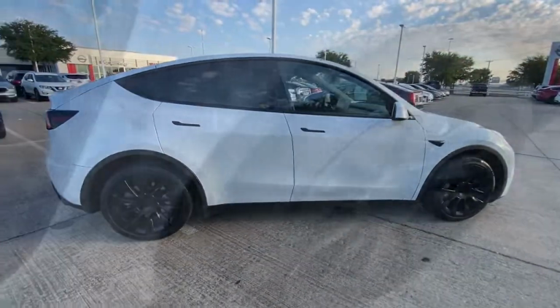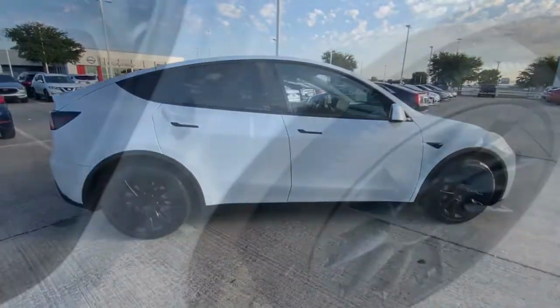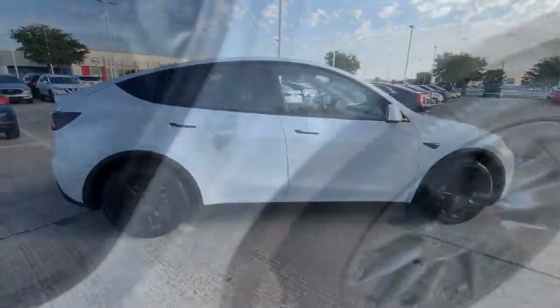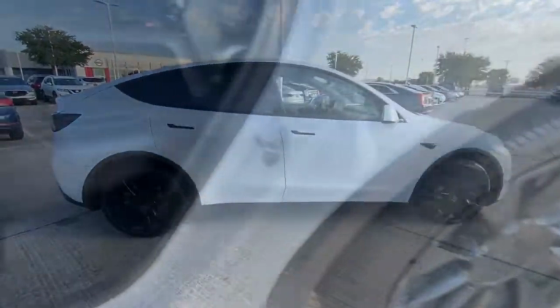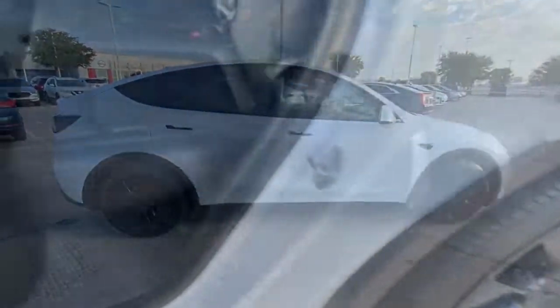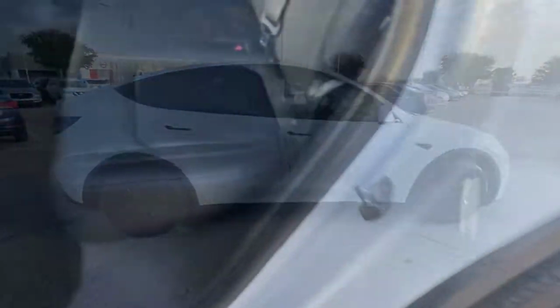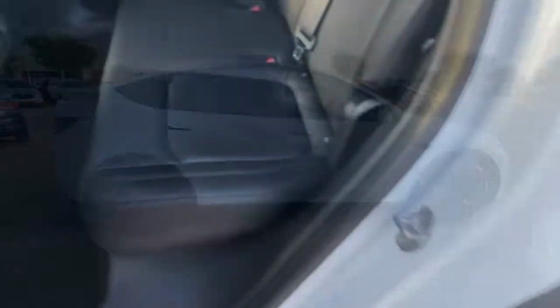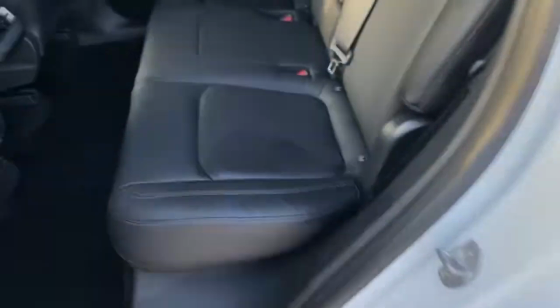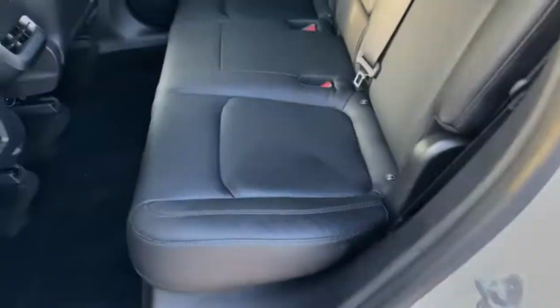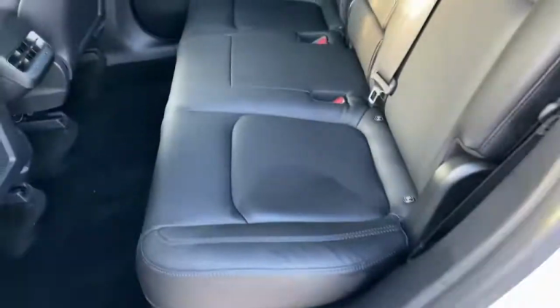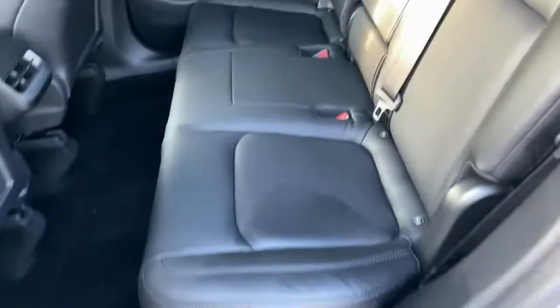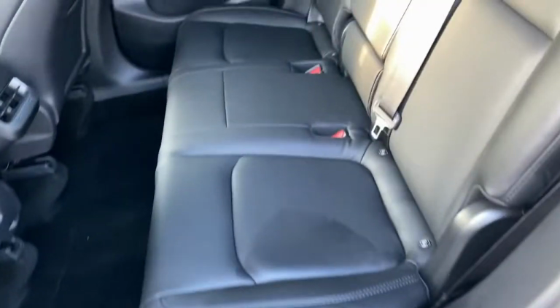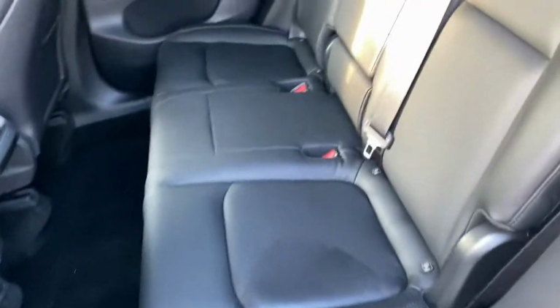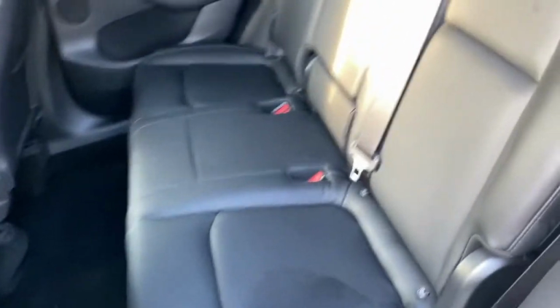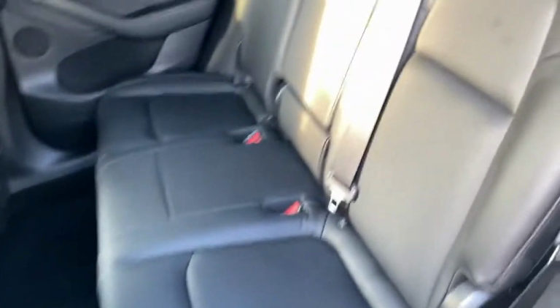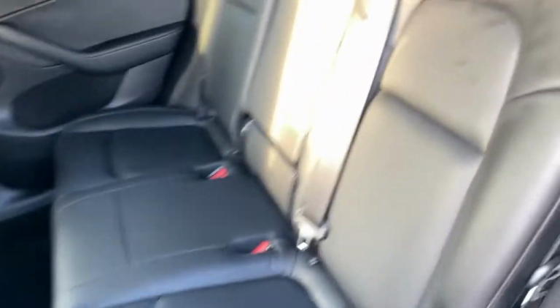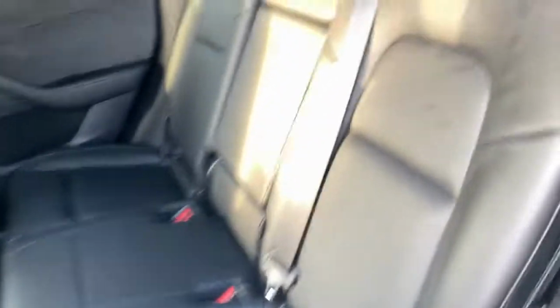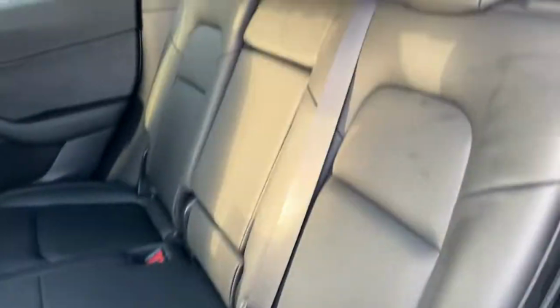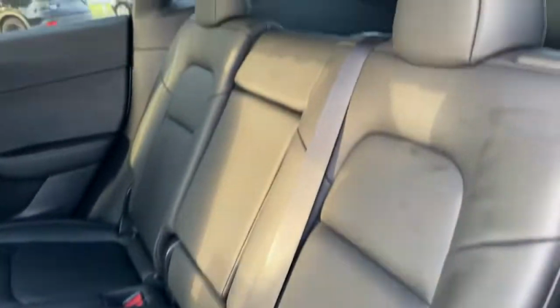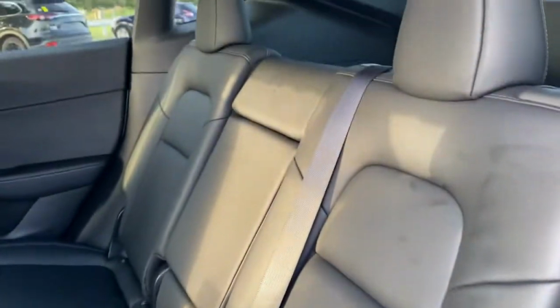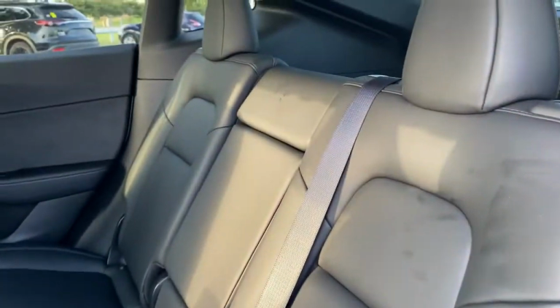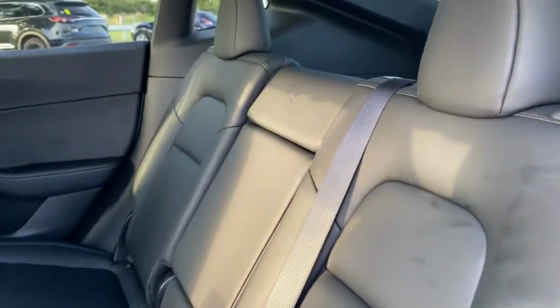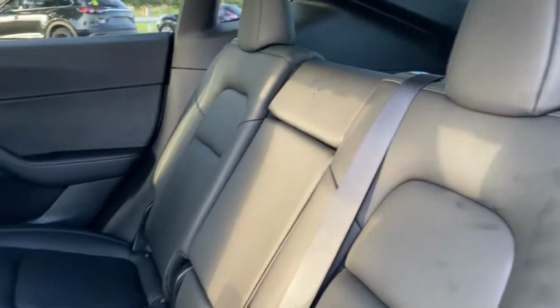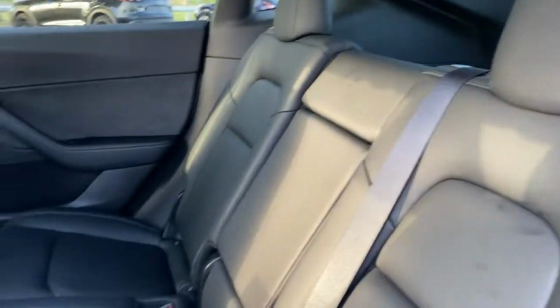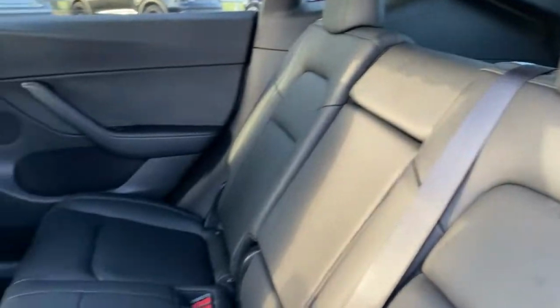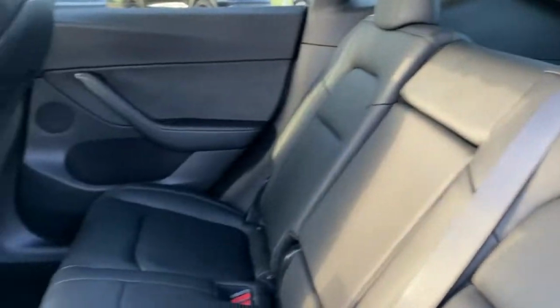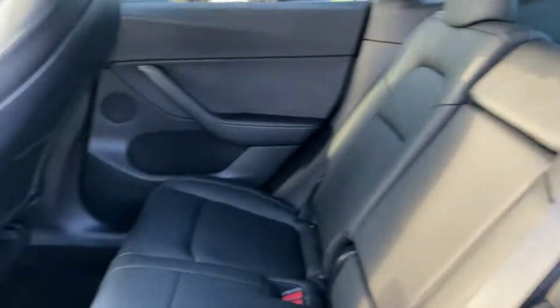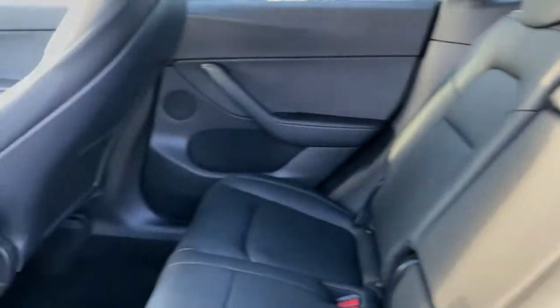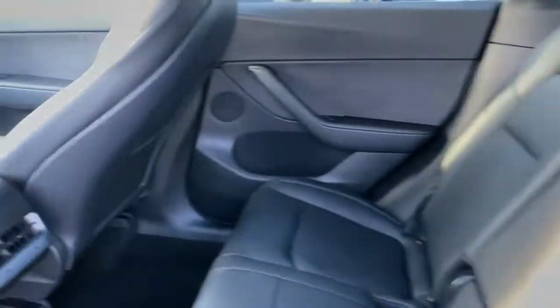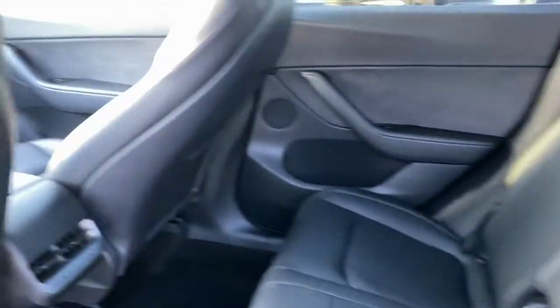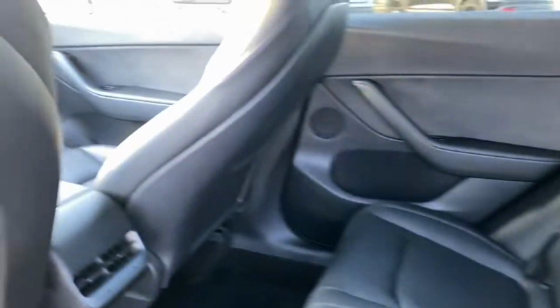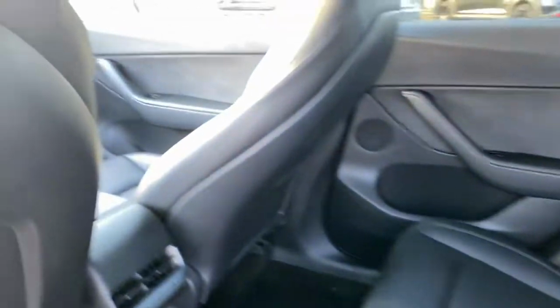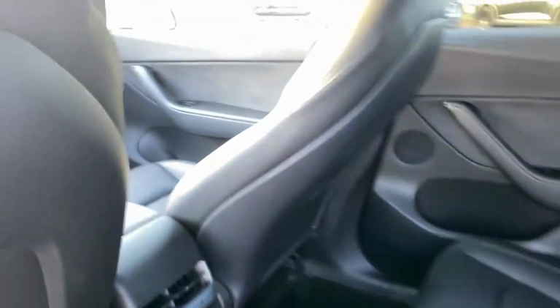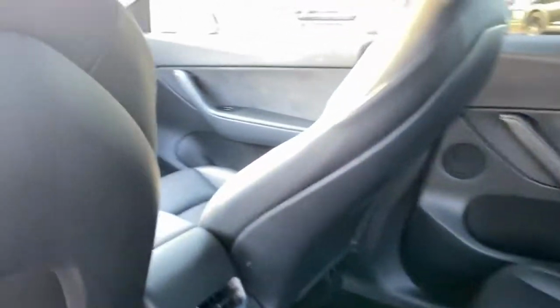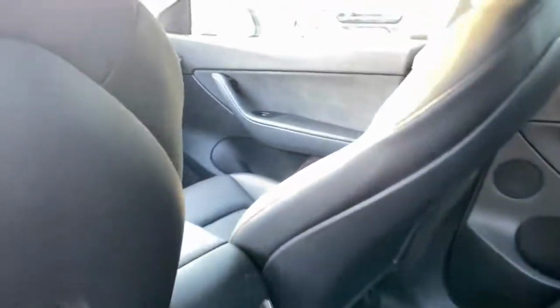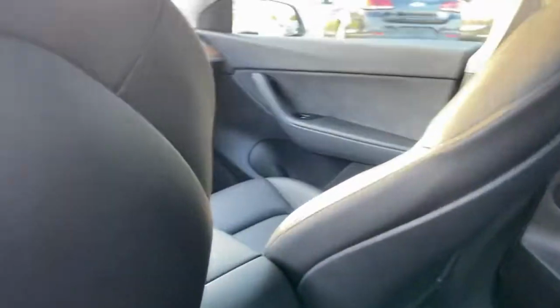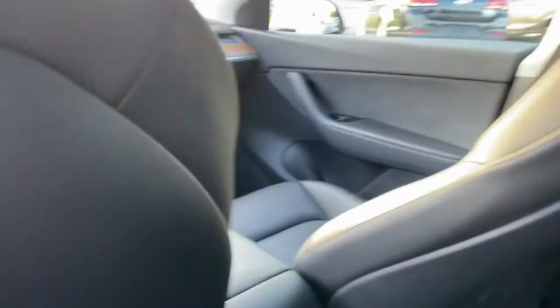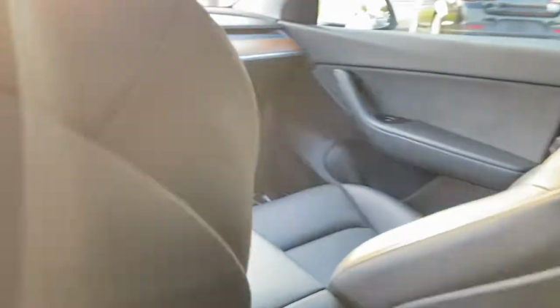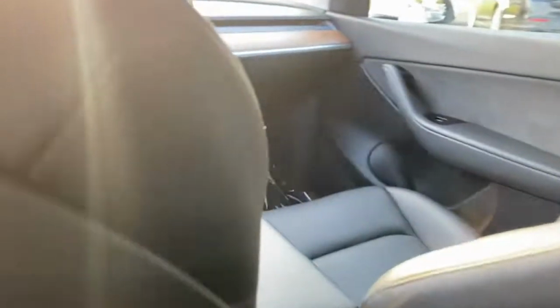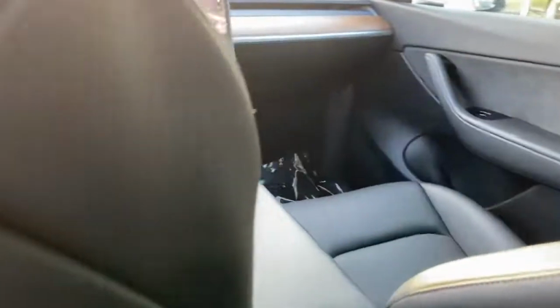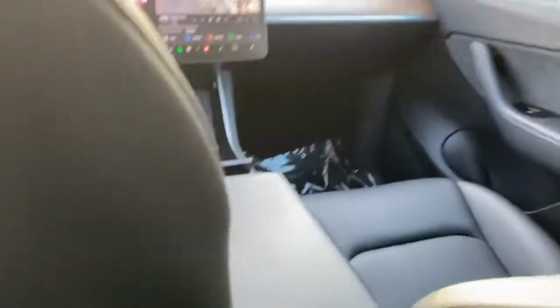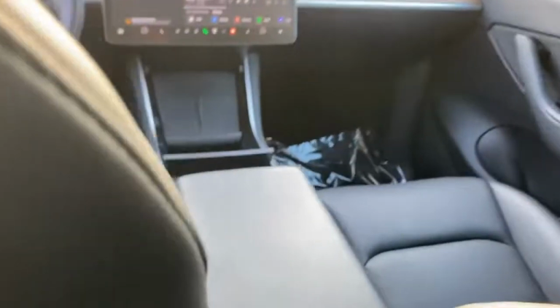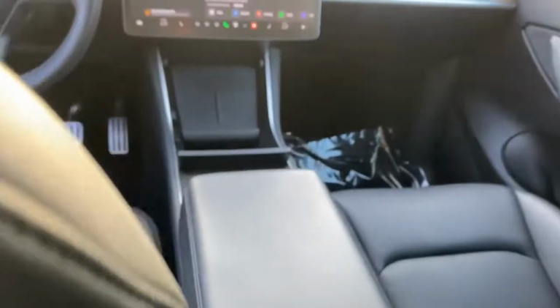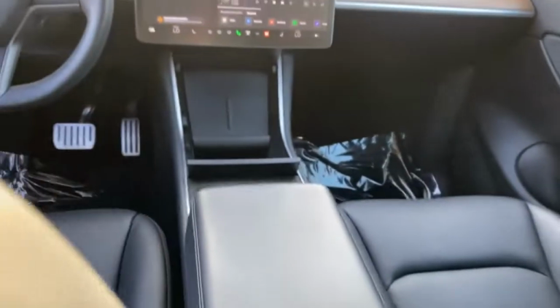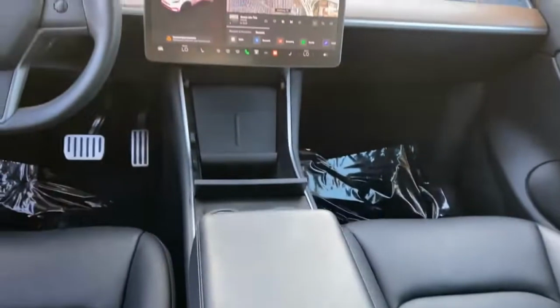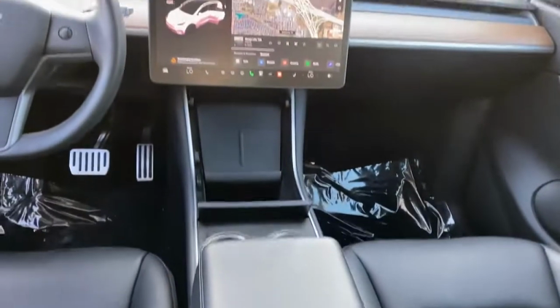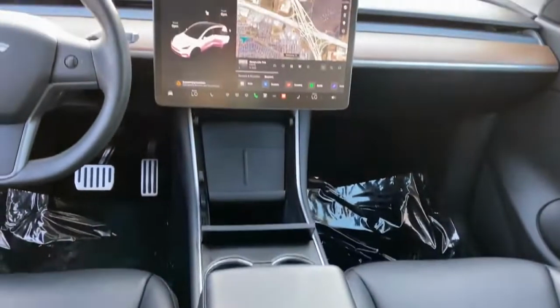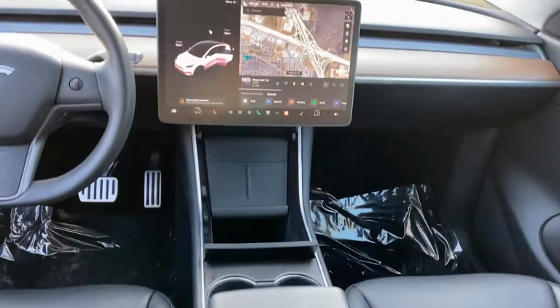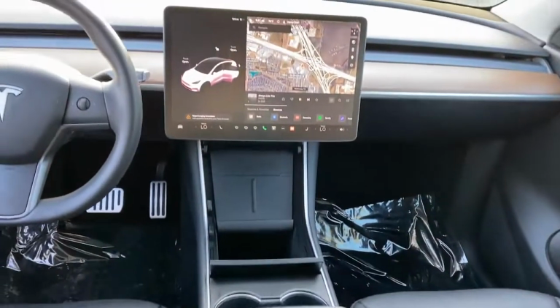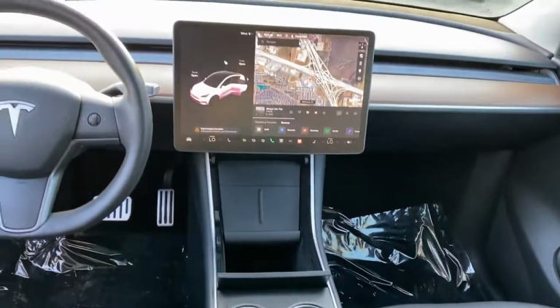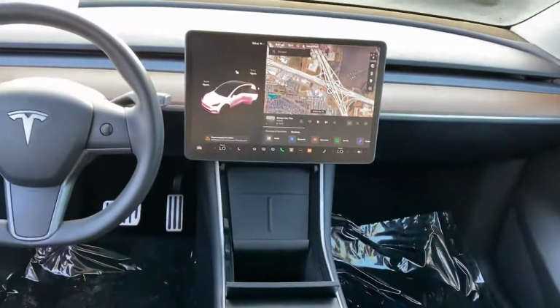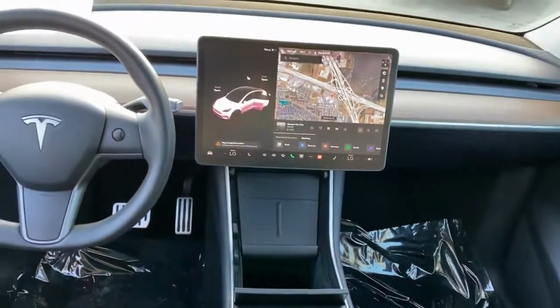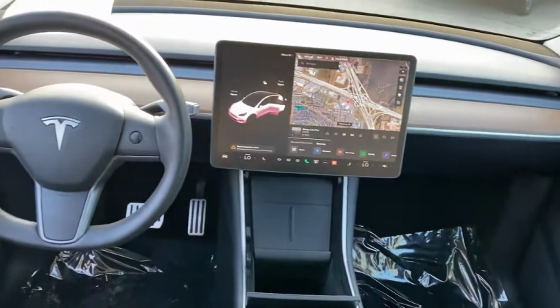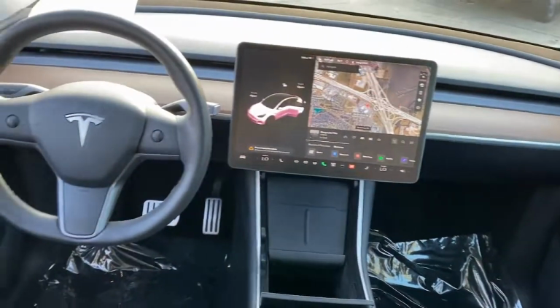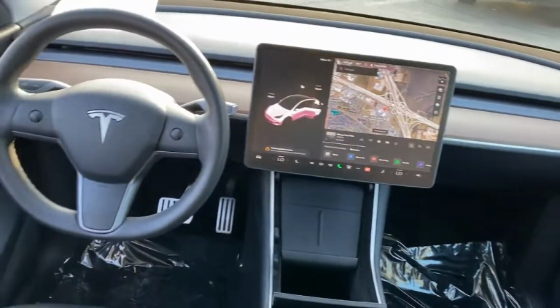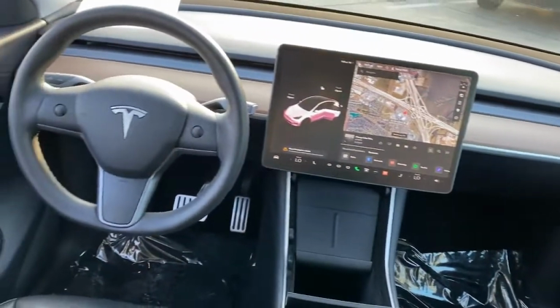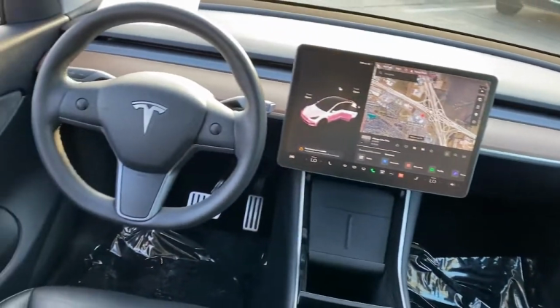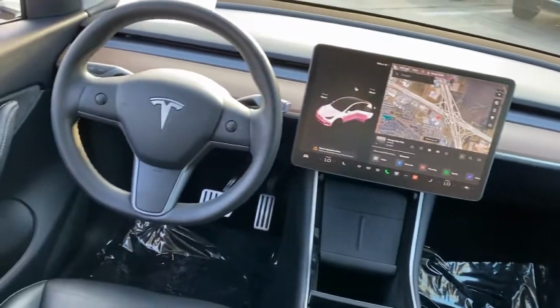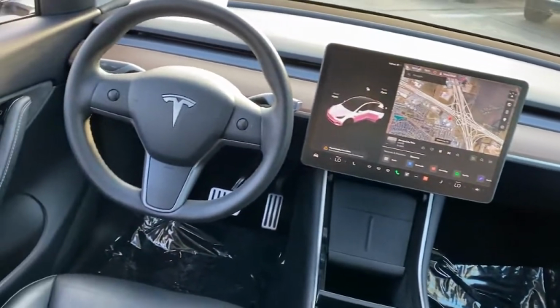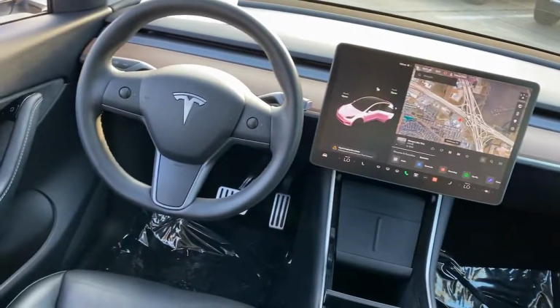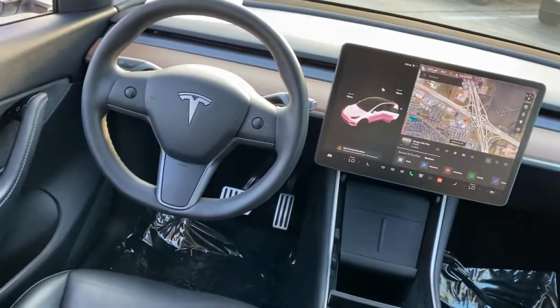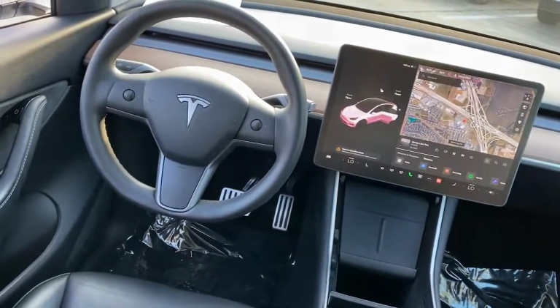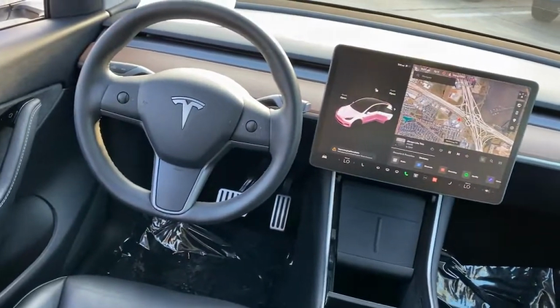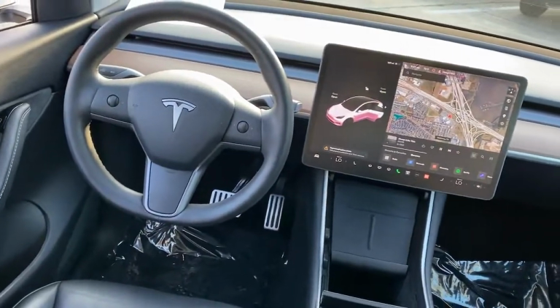Our staff will toss you the keys and give you an outstanding customer experience. The following are some of this vehicle's highlighted options.